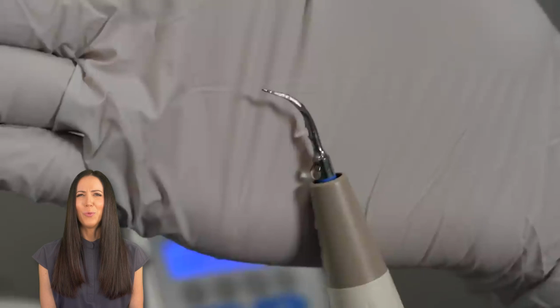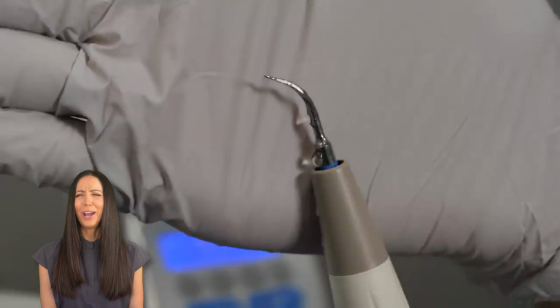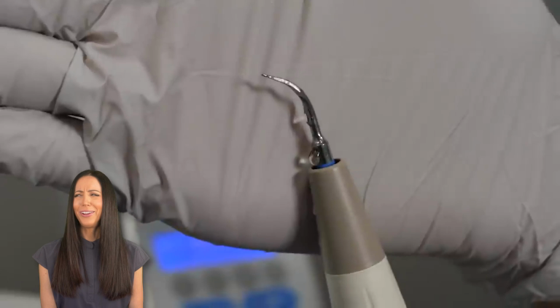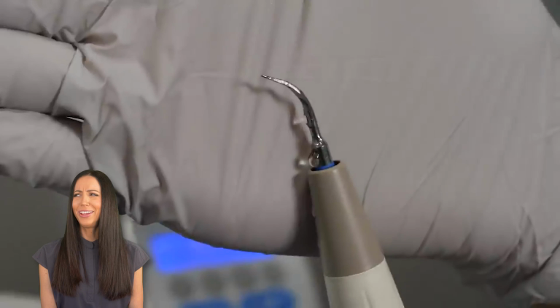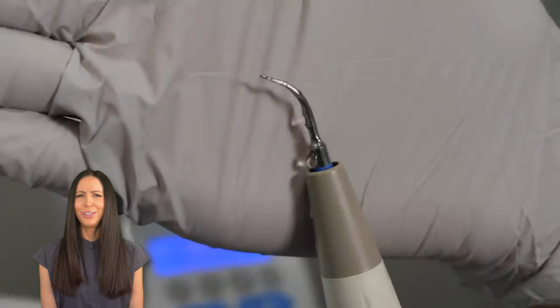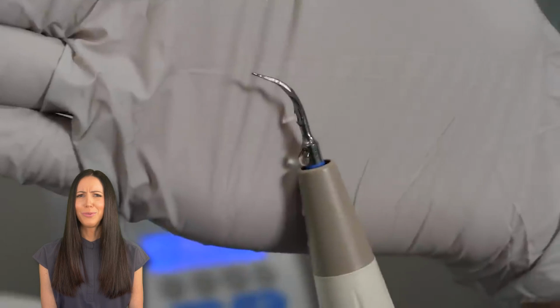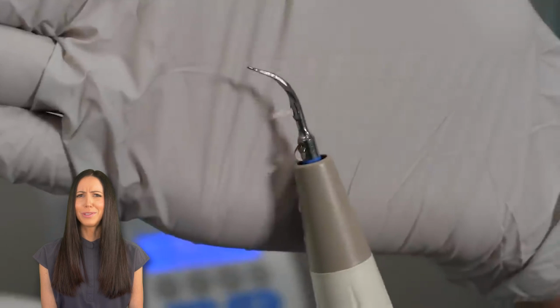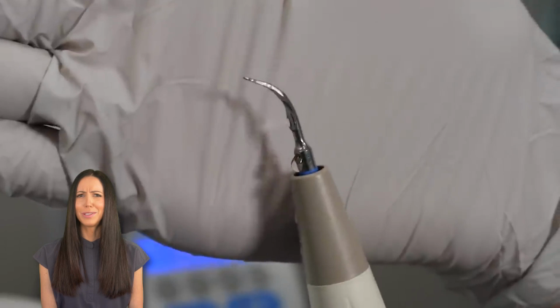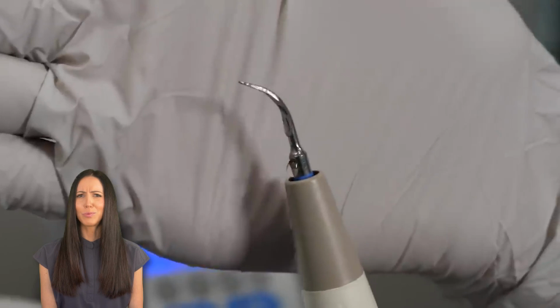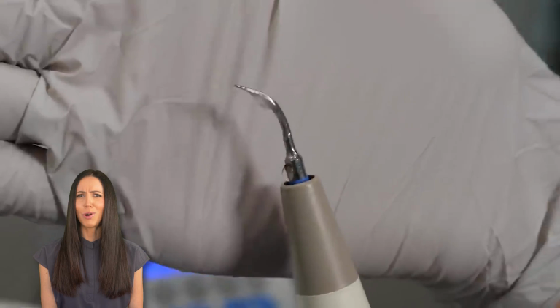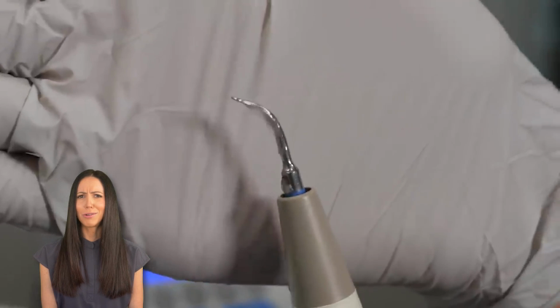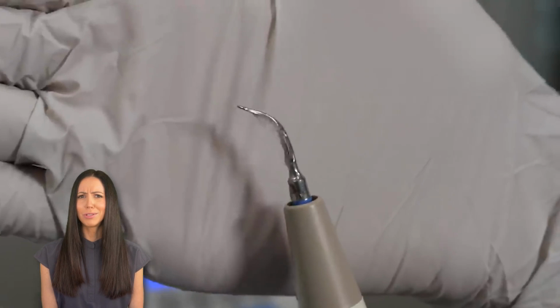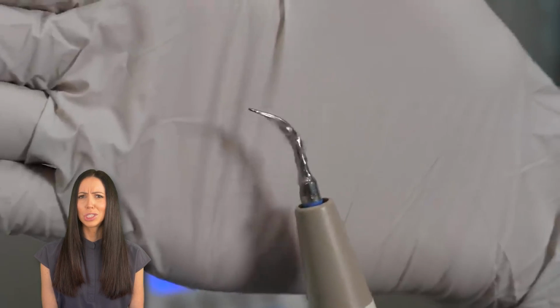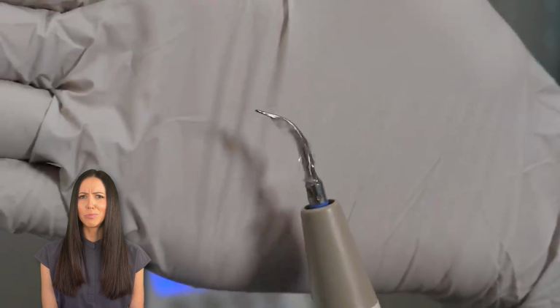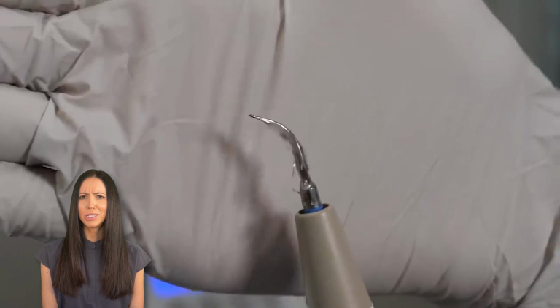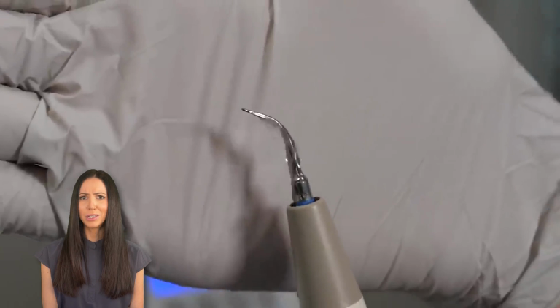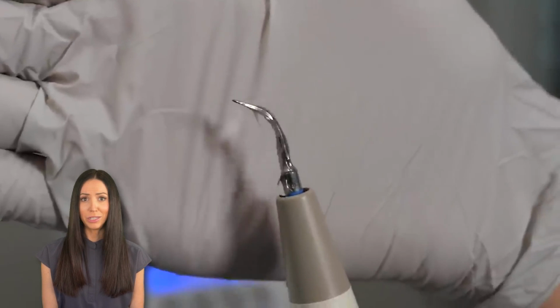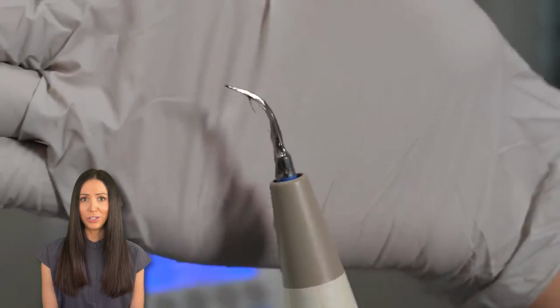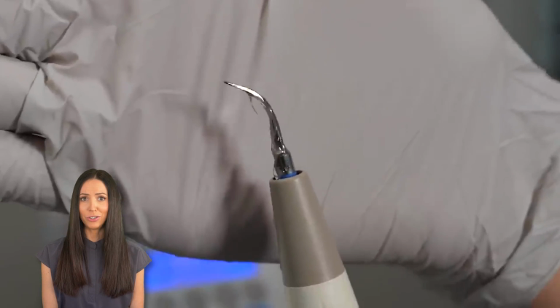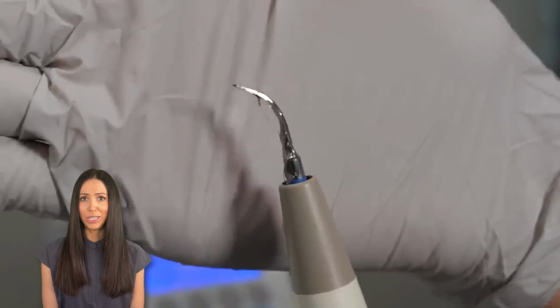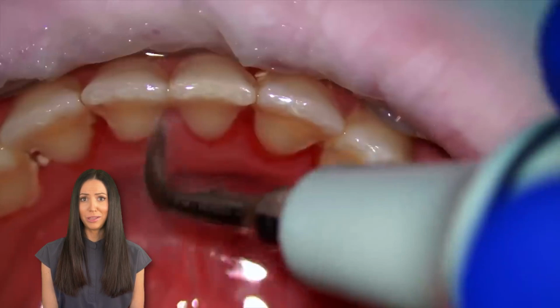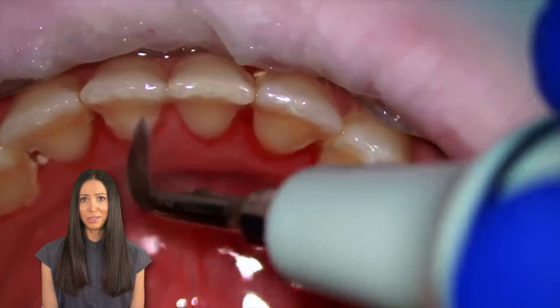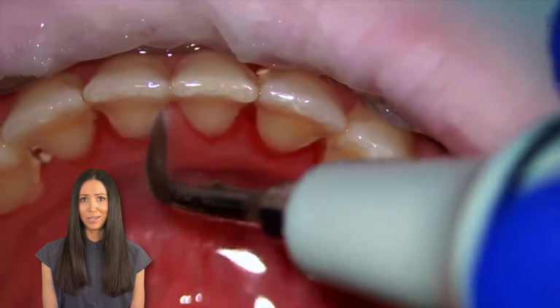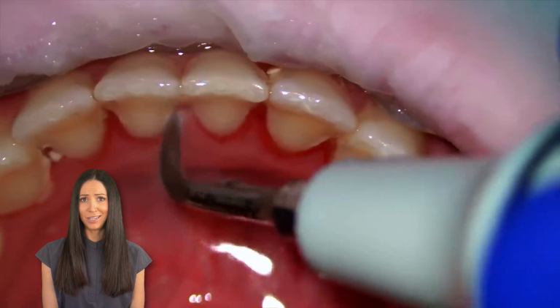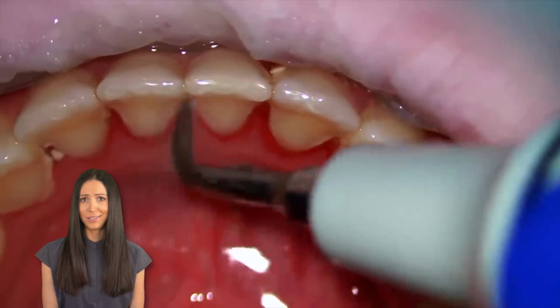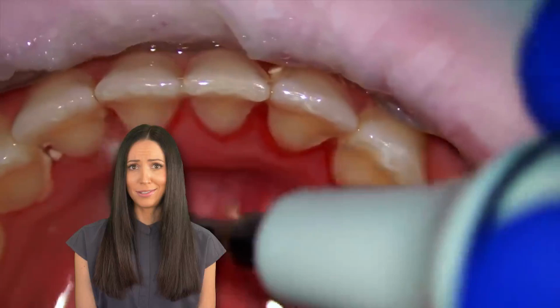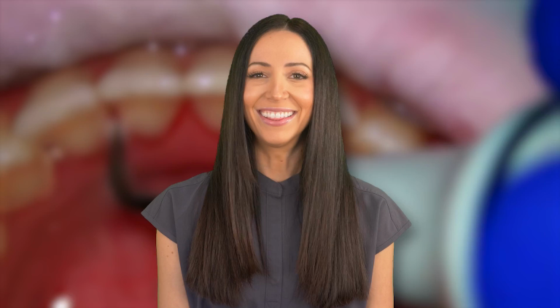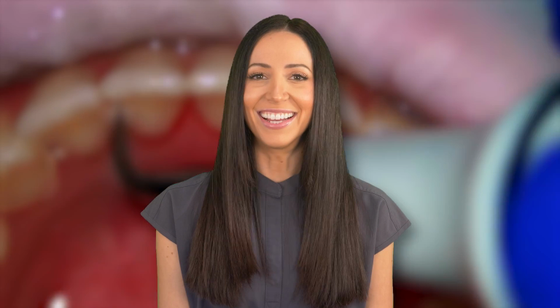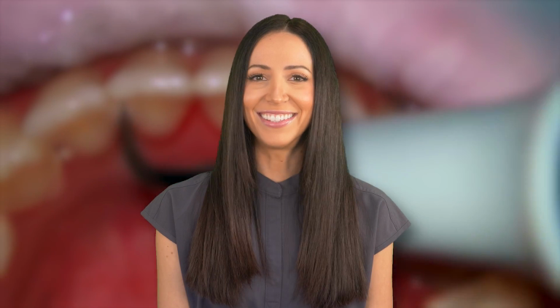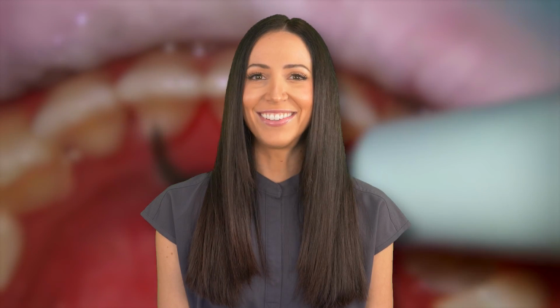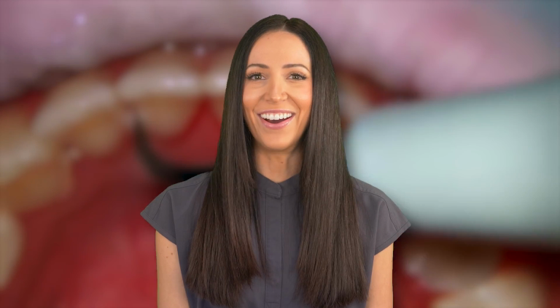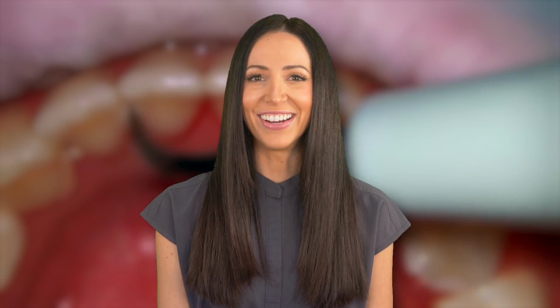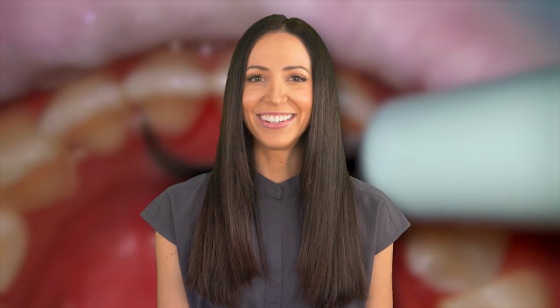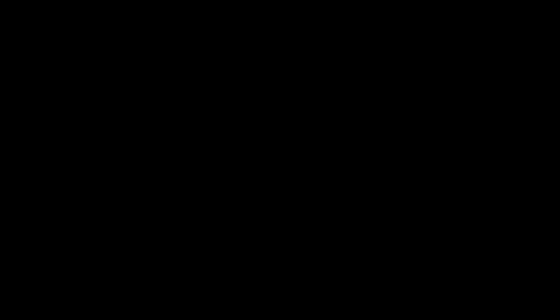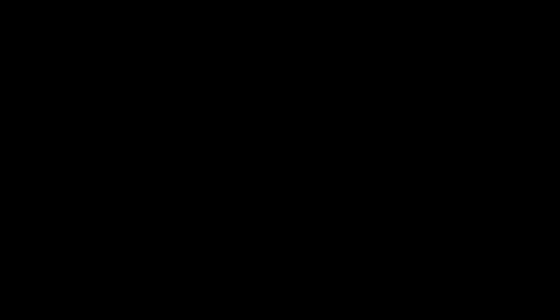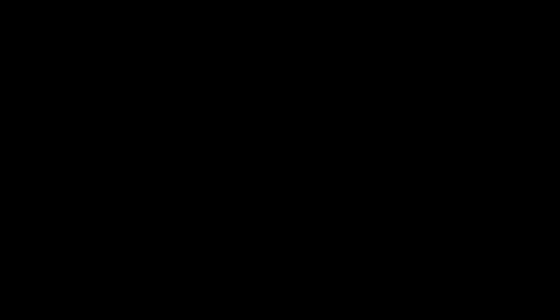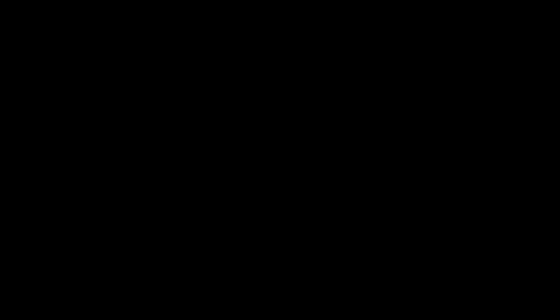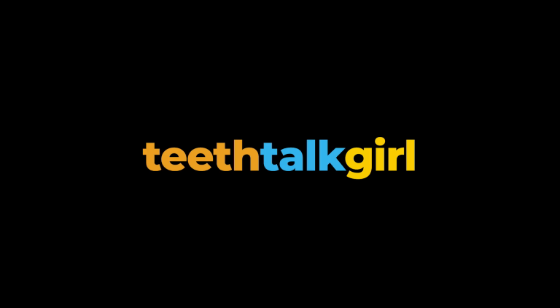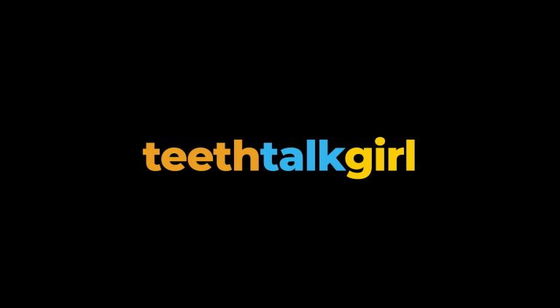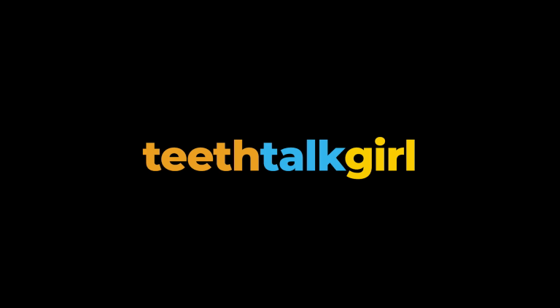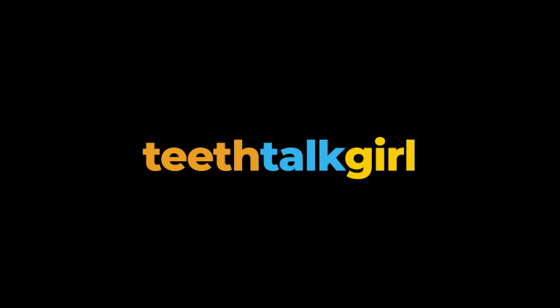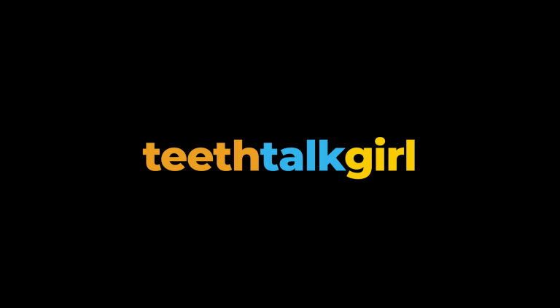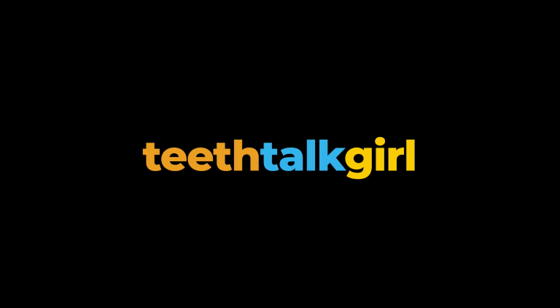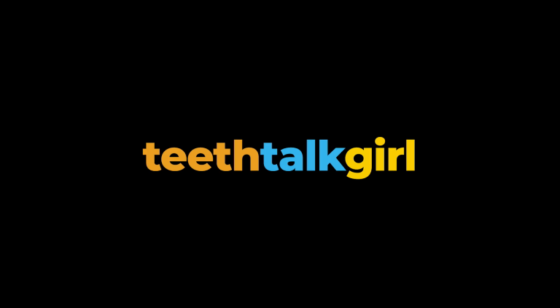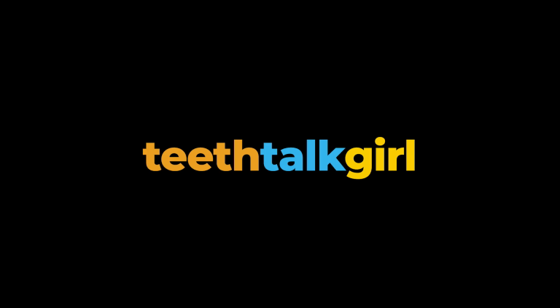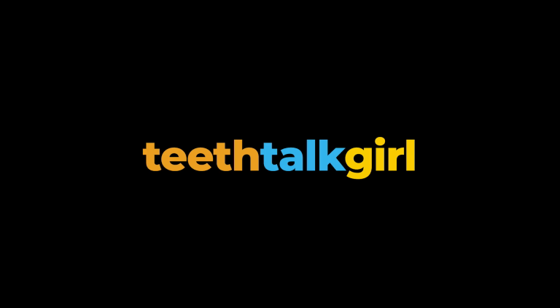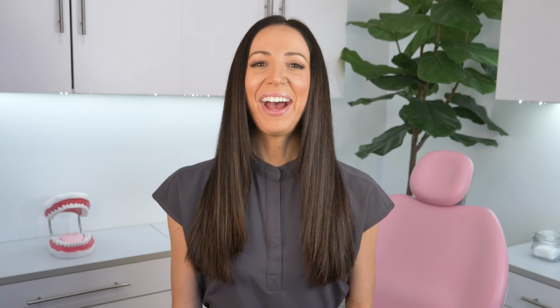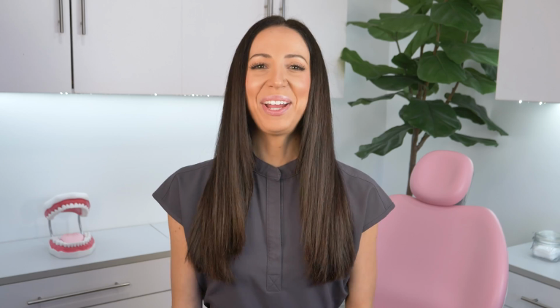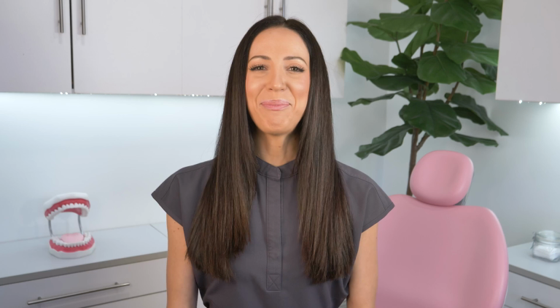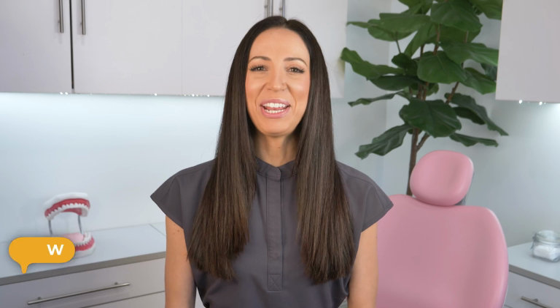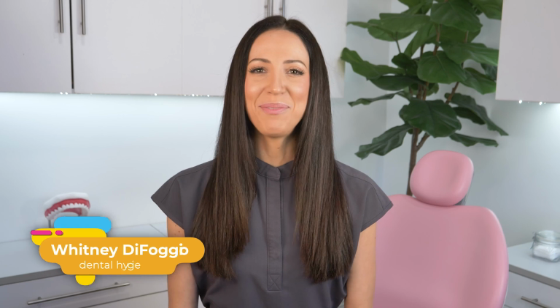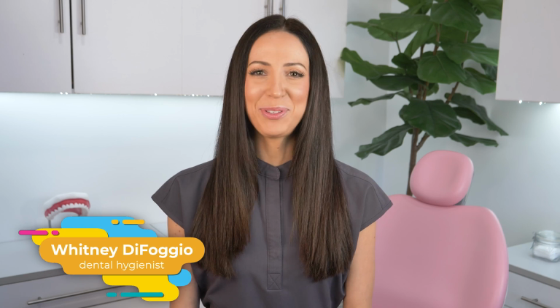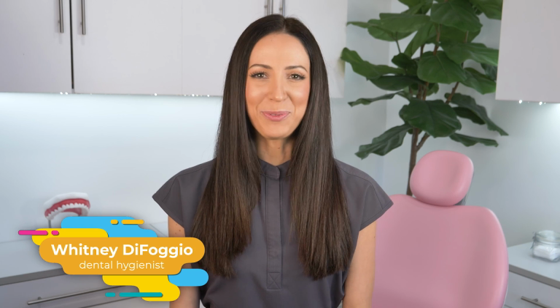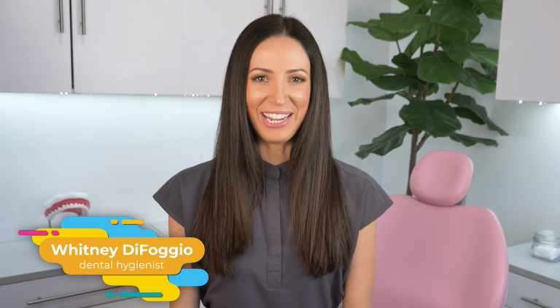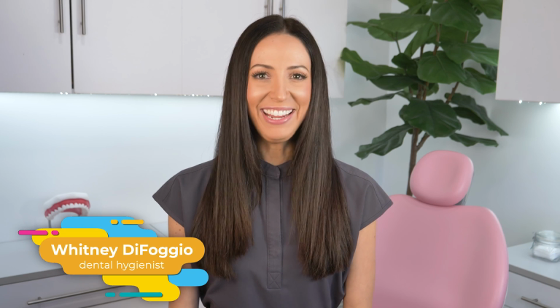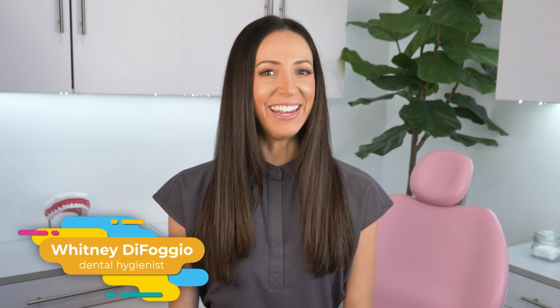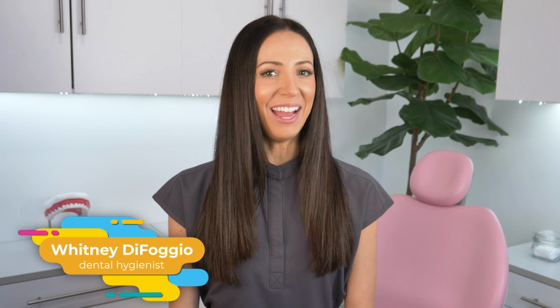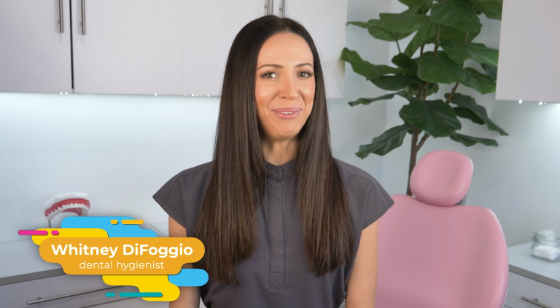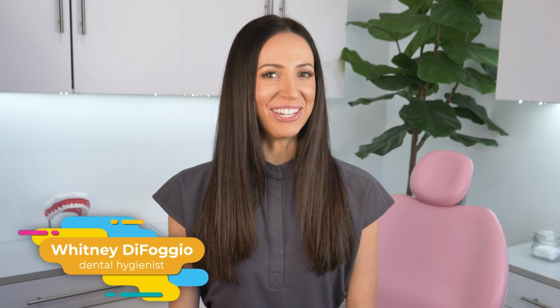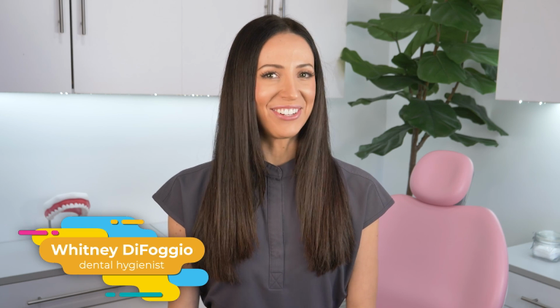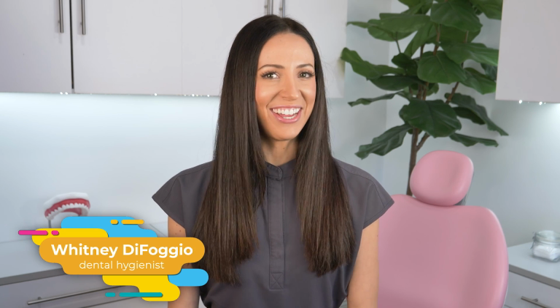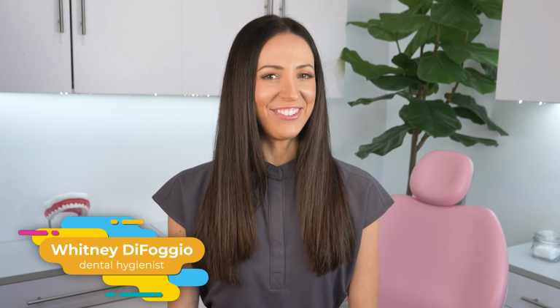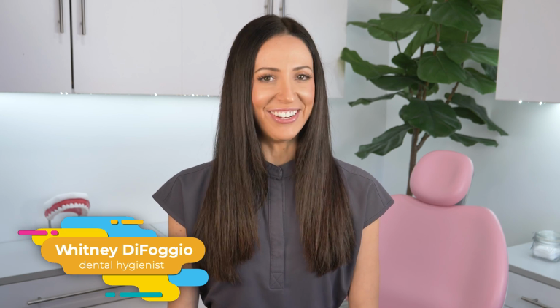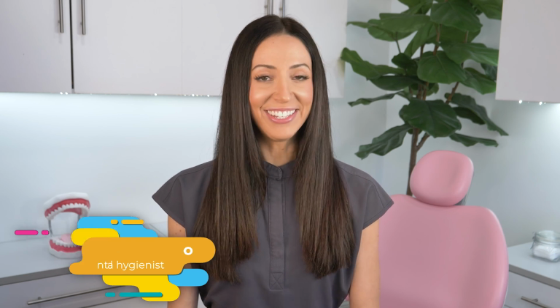Why do they use this water instrument to clean your teeth at the dentist? Let's talk. Hi, my name is Whitney and I'm a dental hygienist.